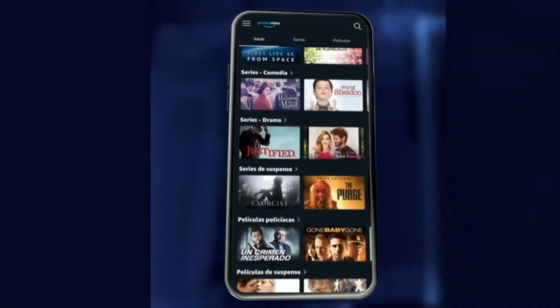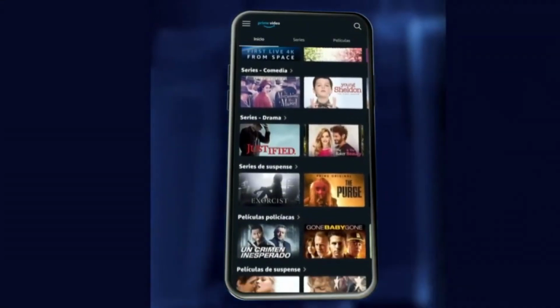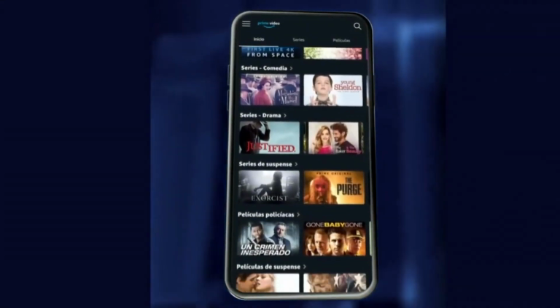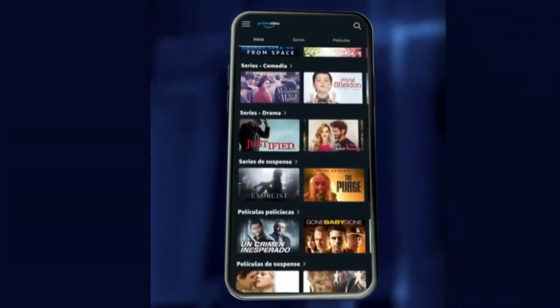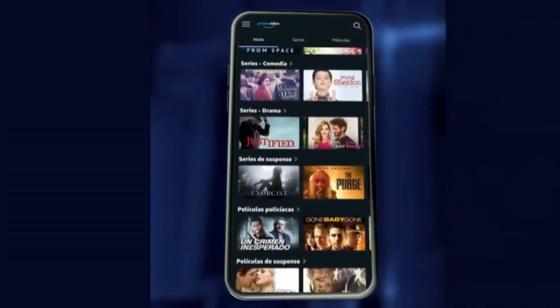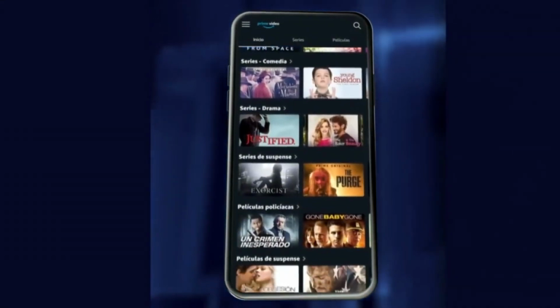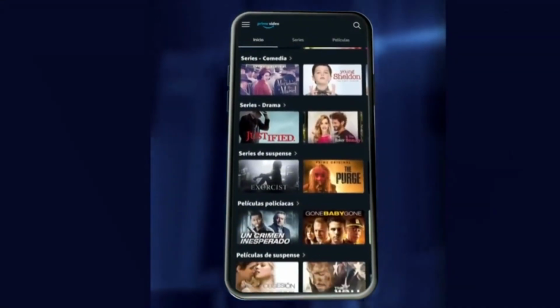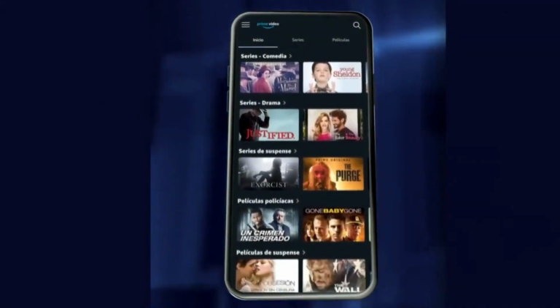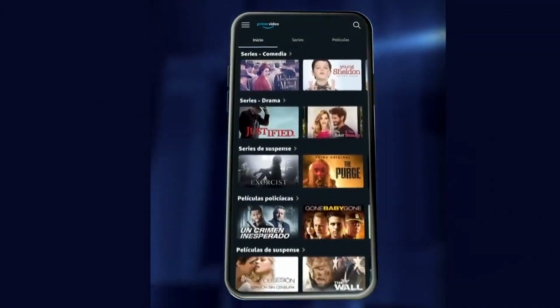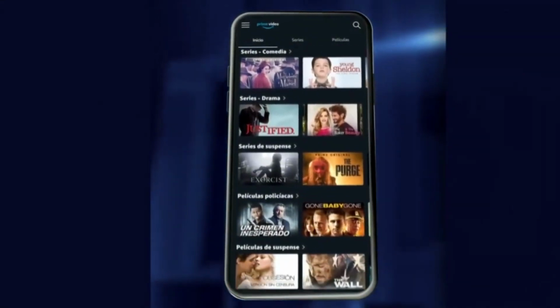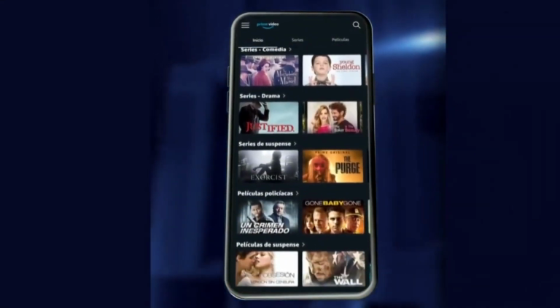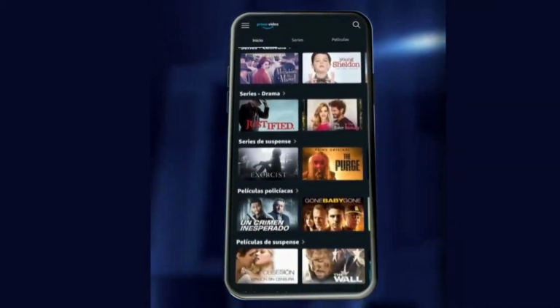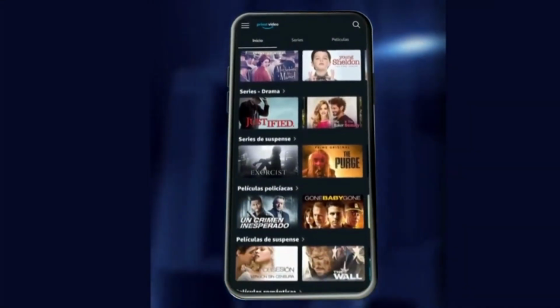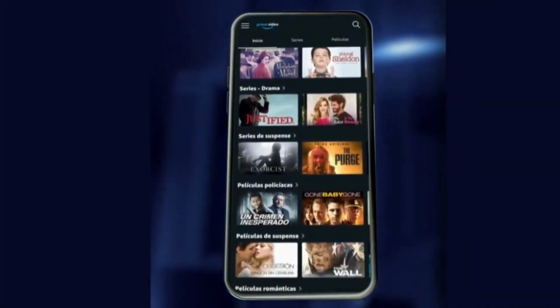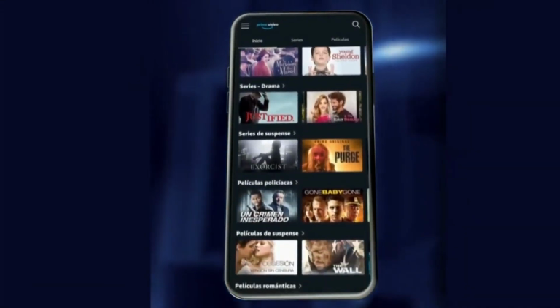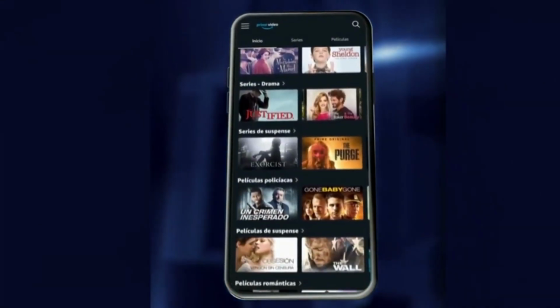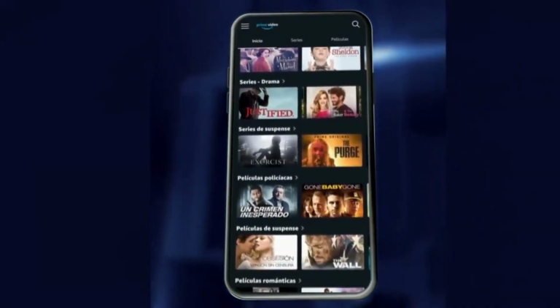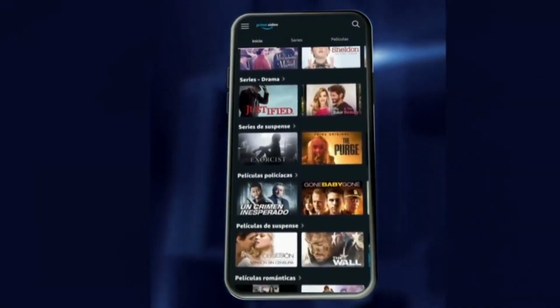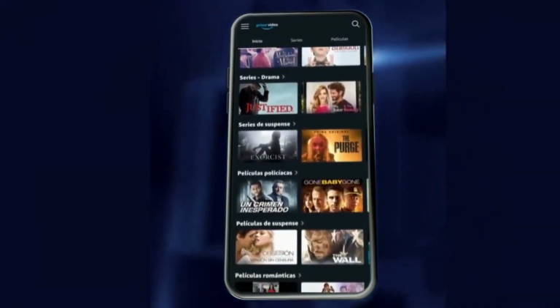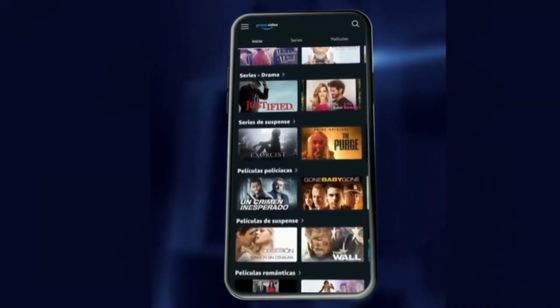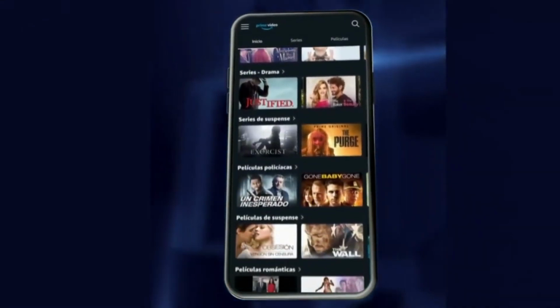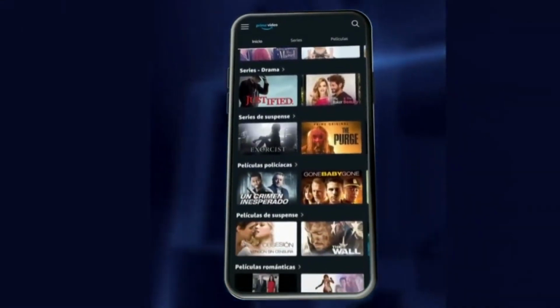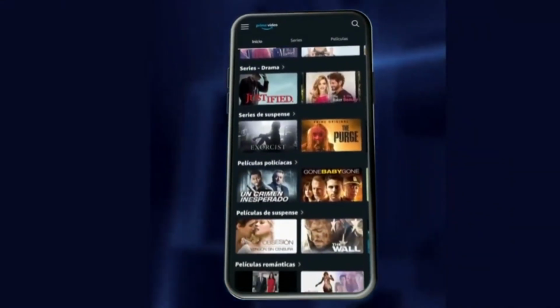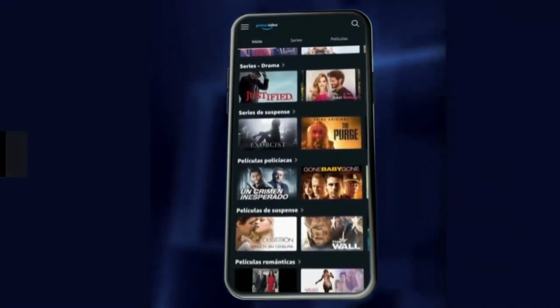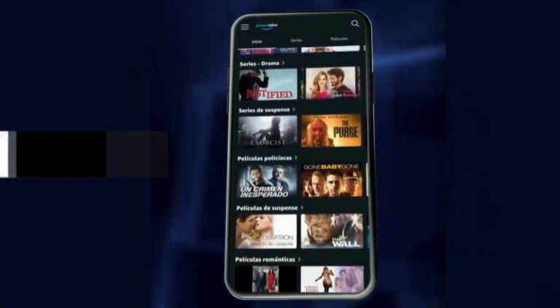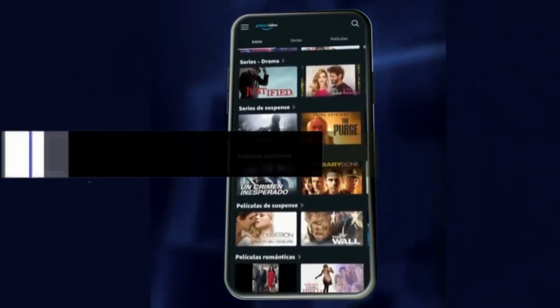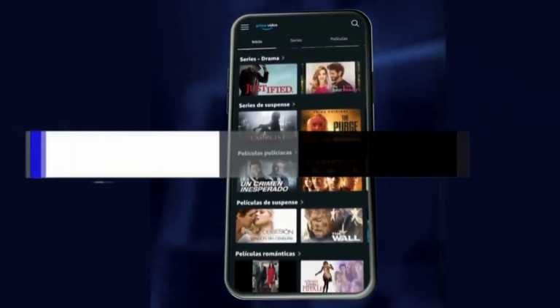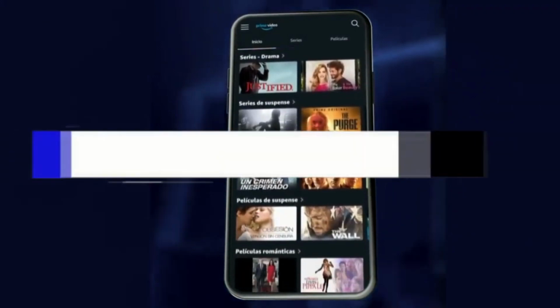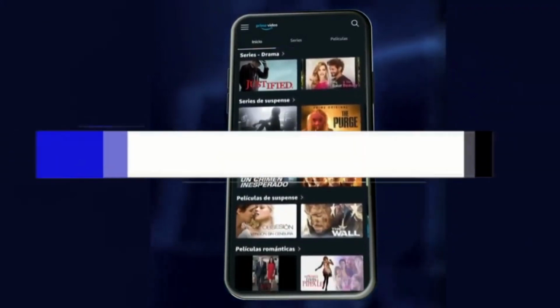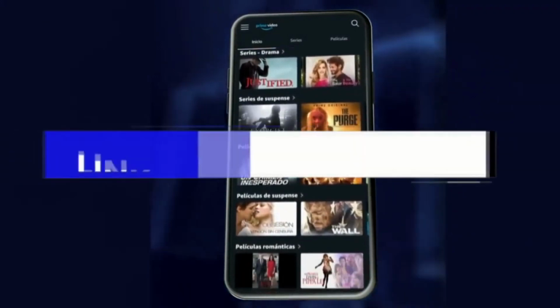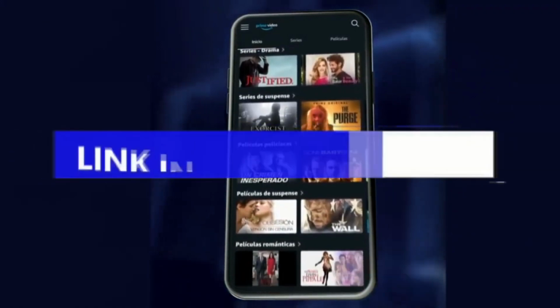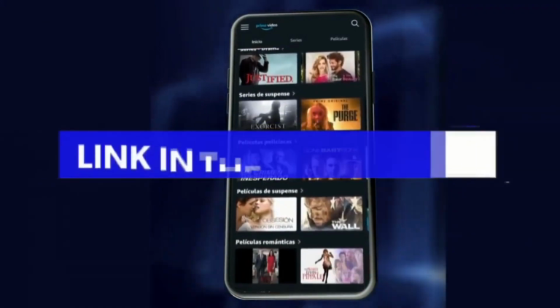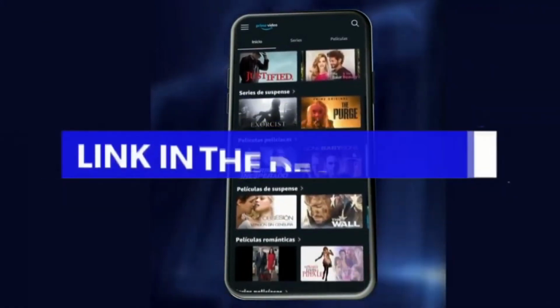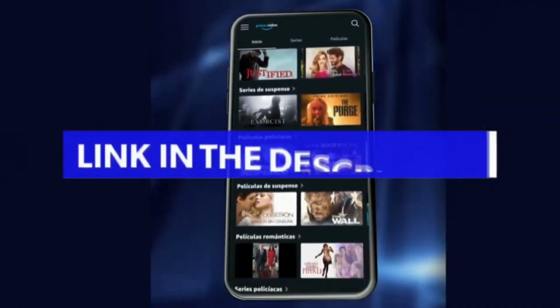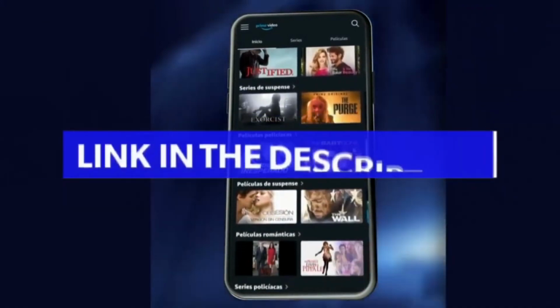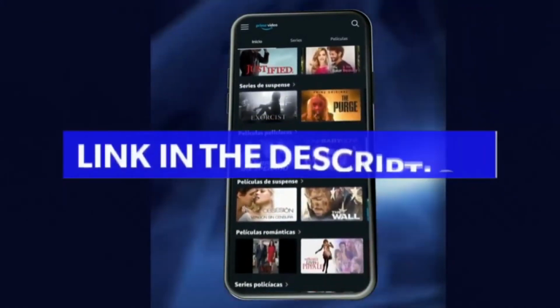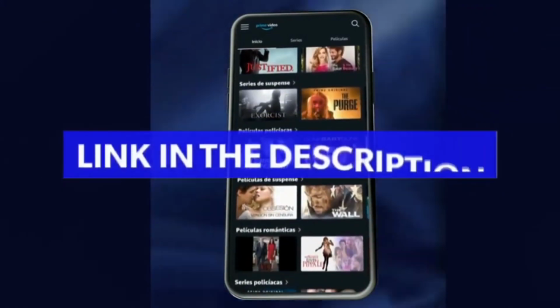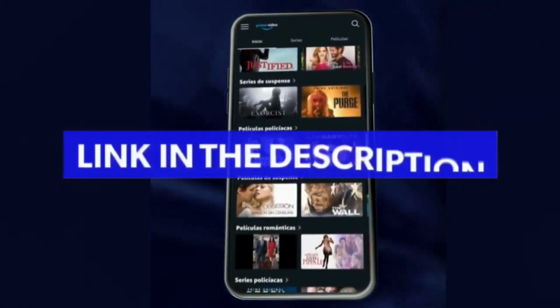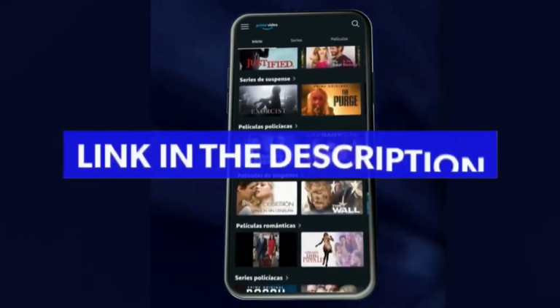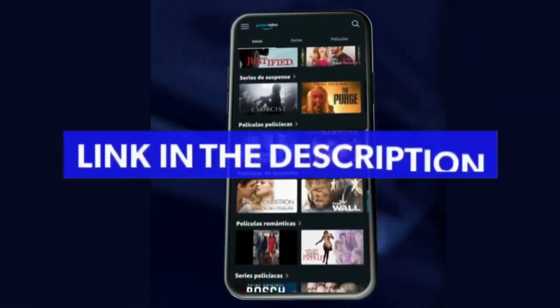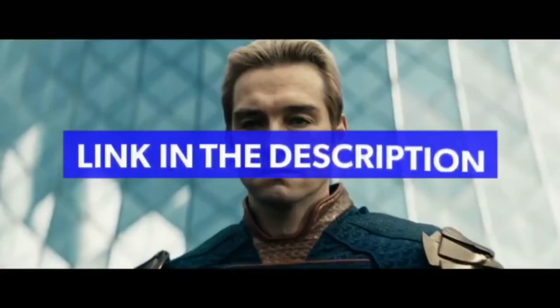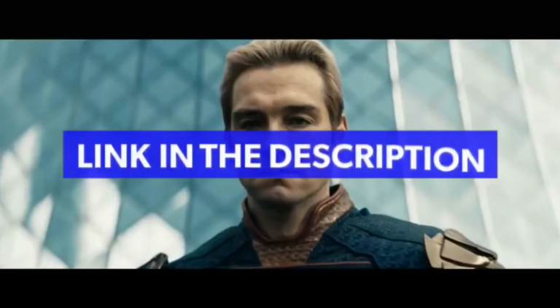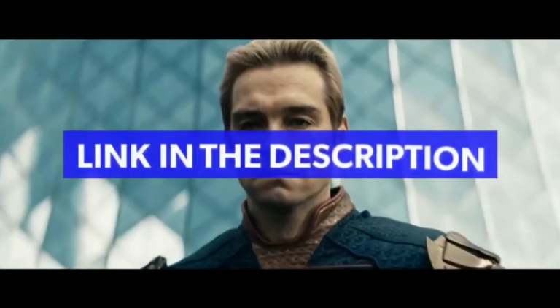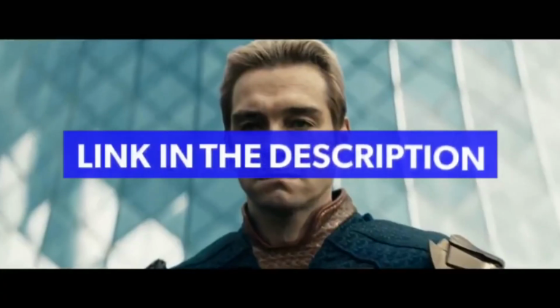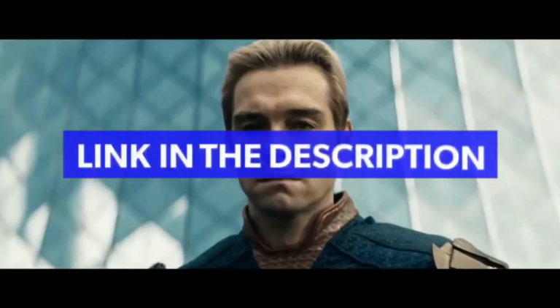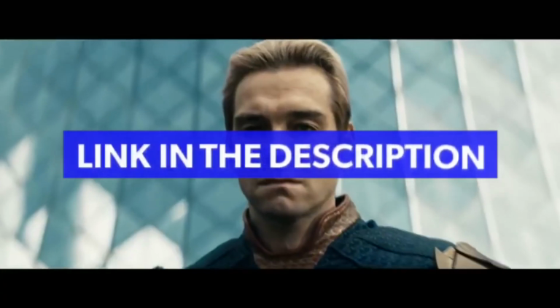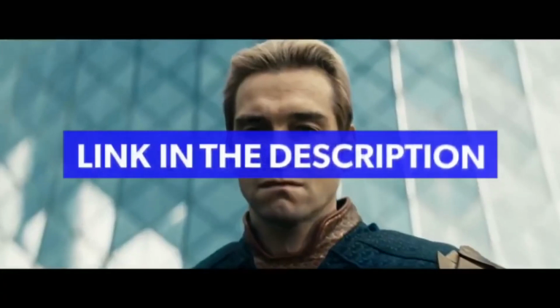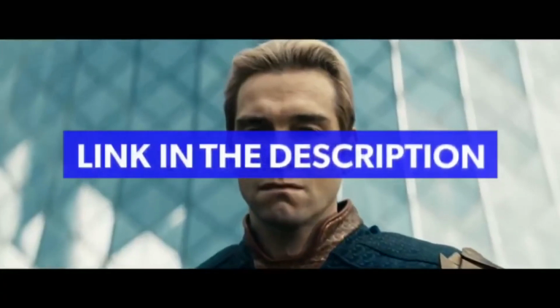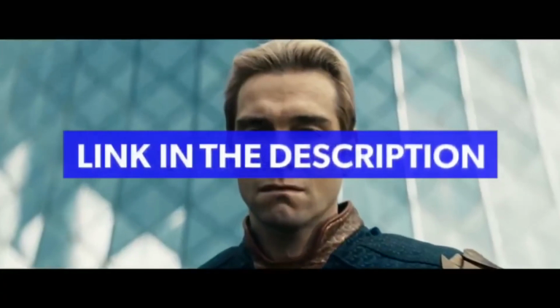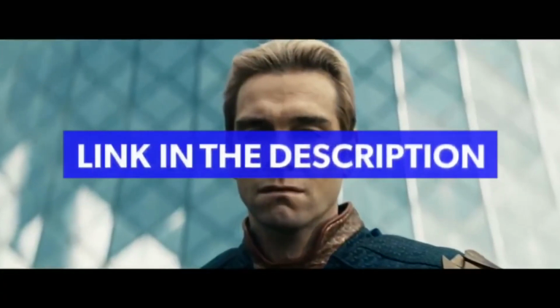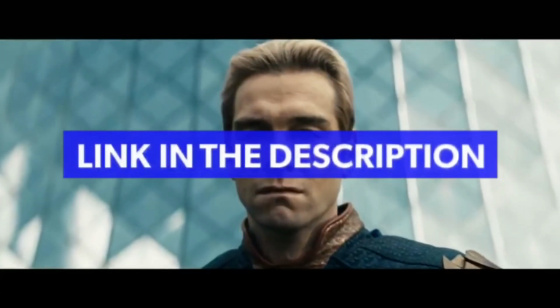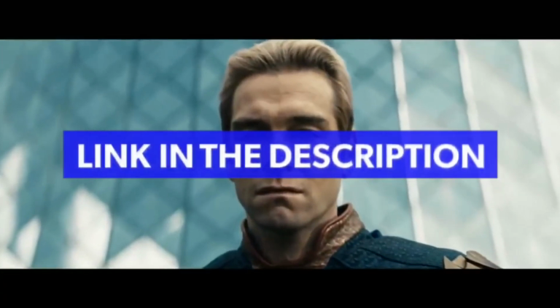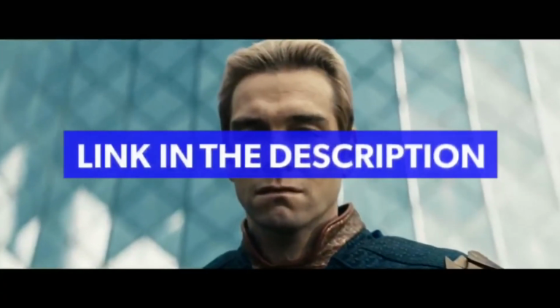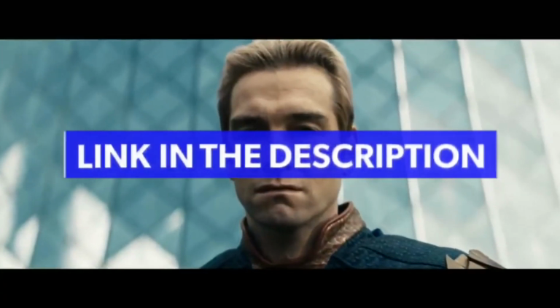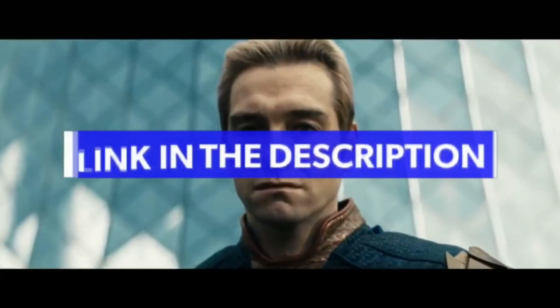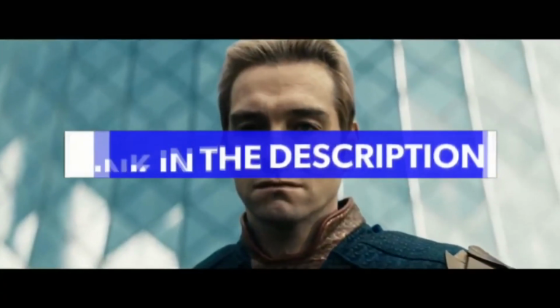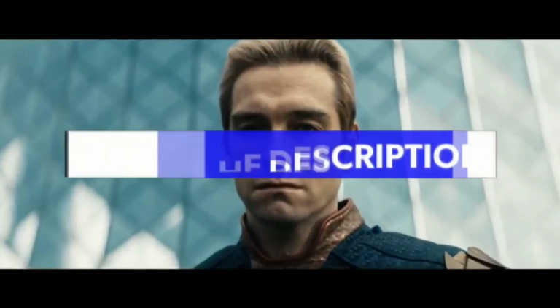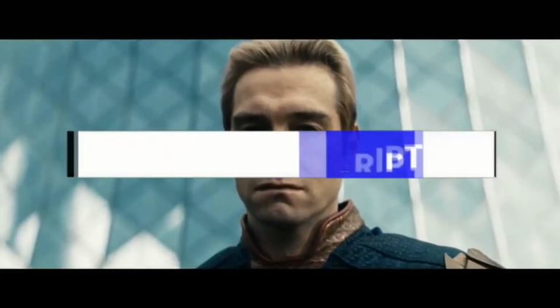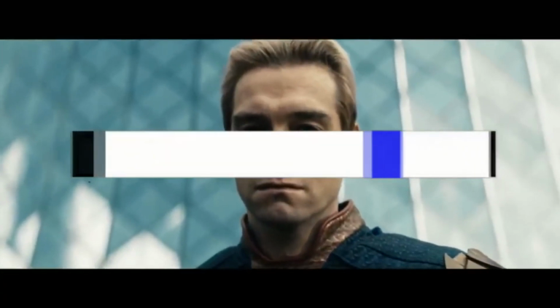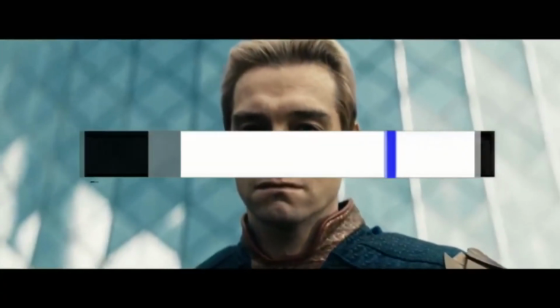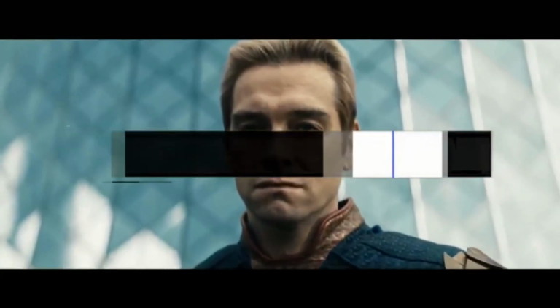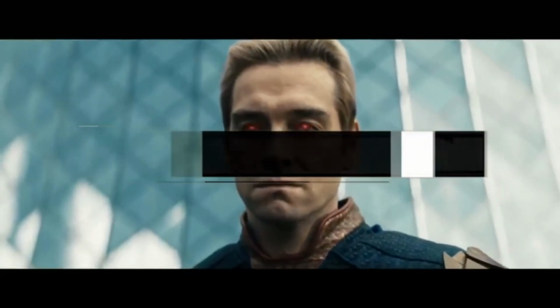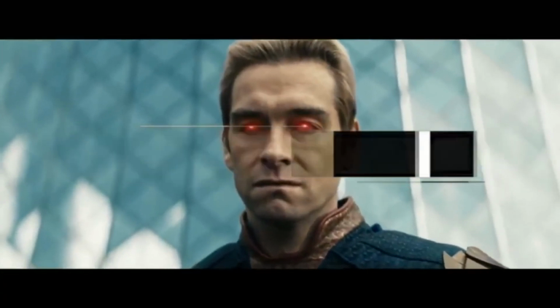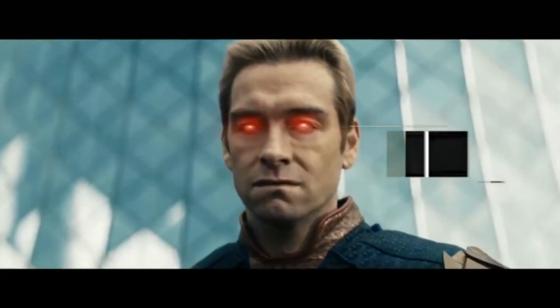Number 1: first click on the link in the description or in the pinned comment to enter the promotion of the first official Amazon video.